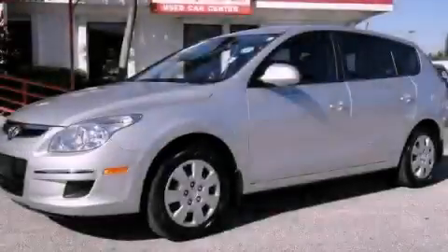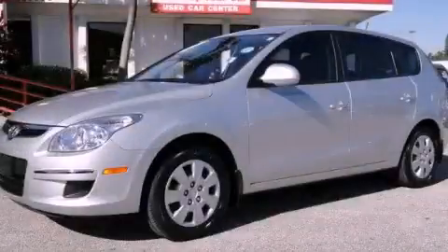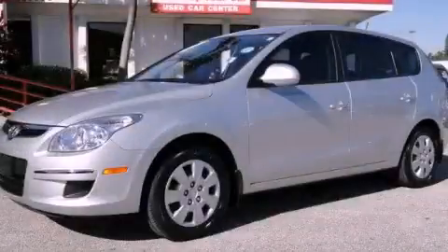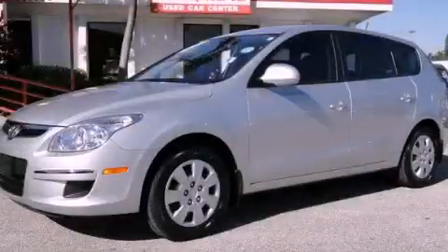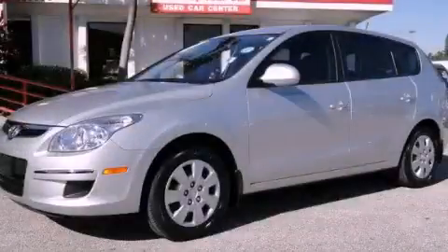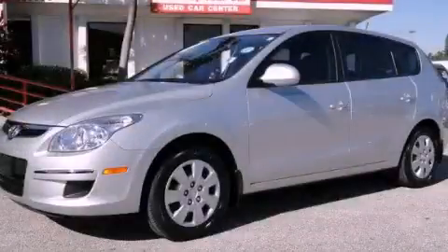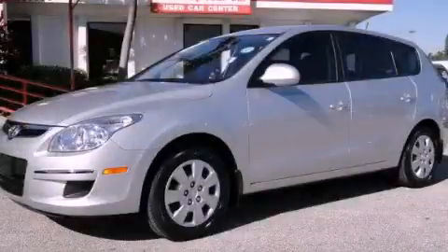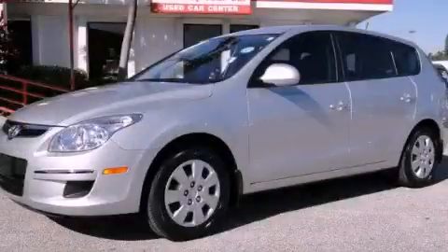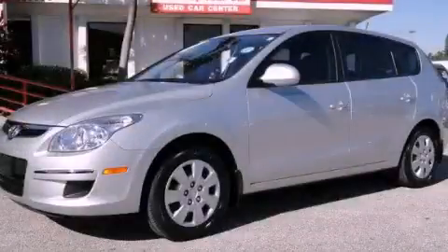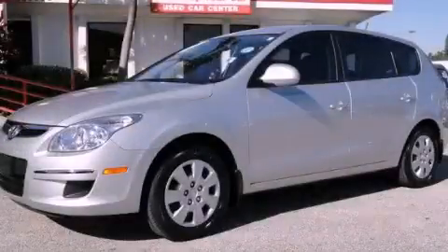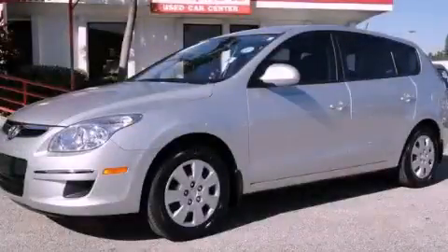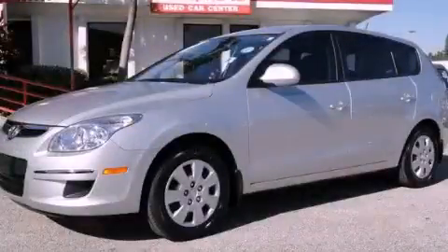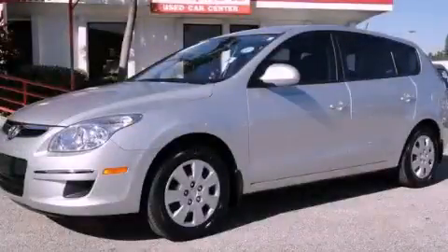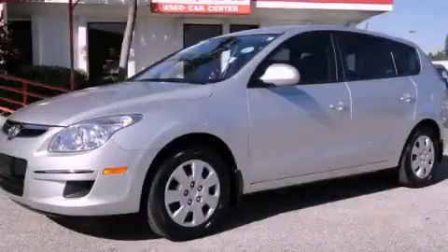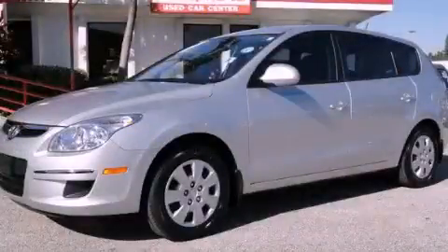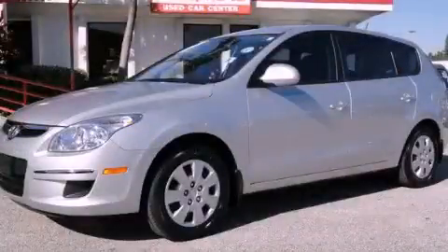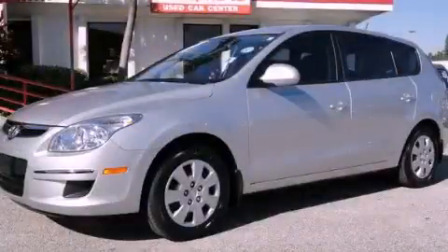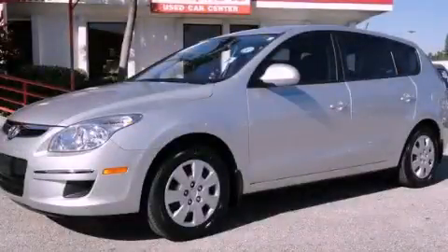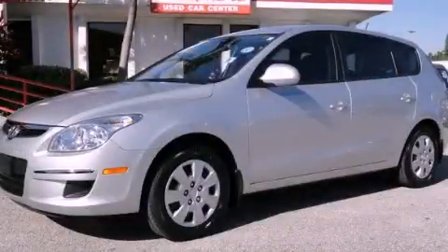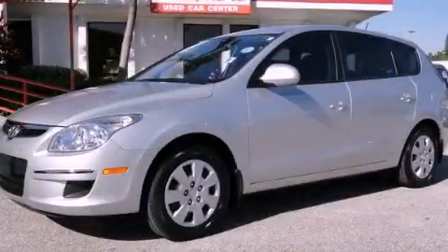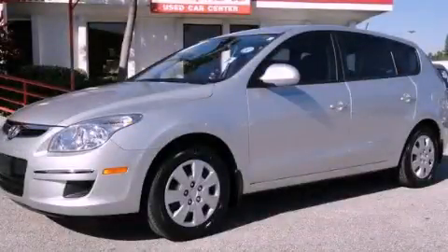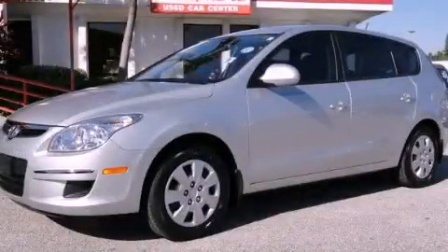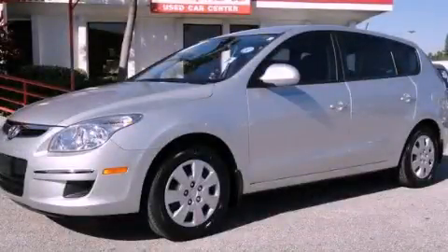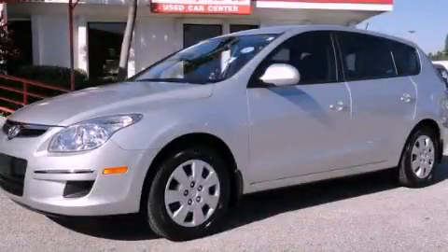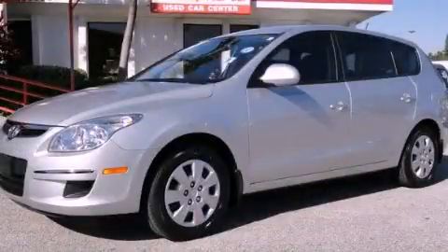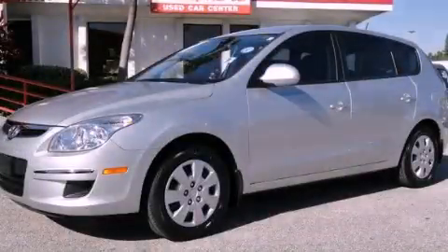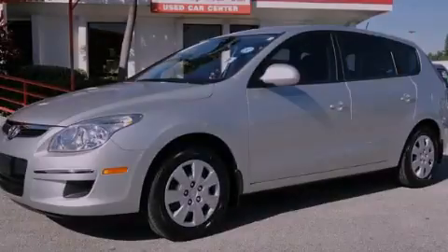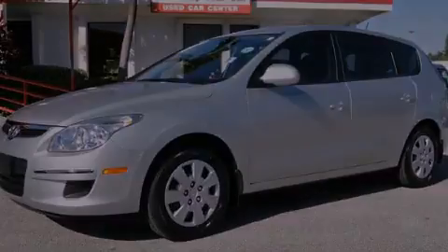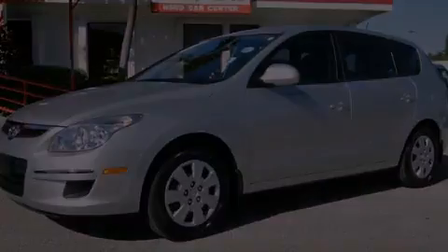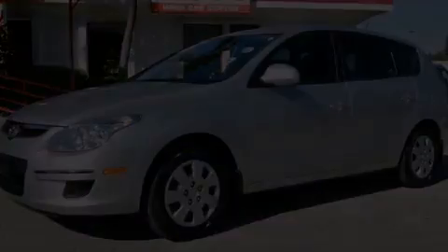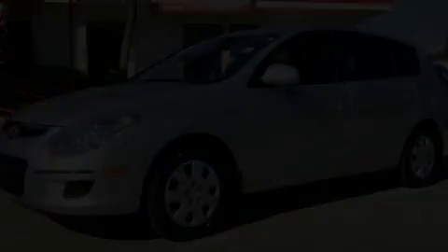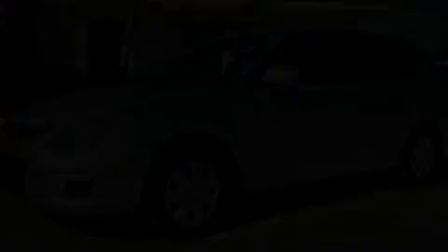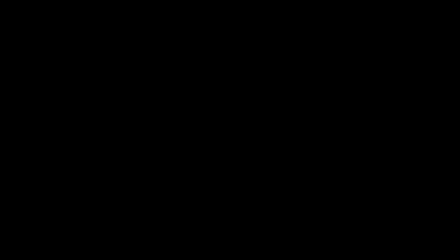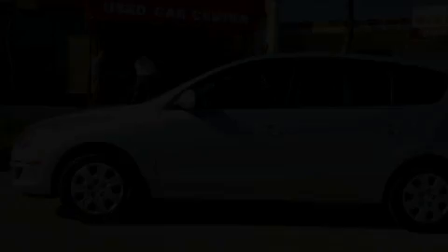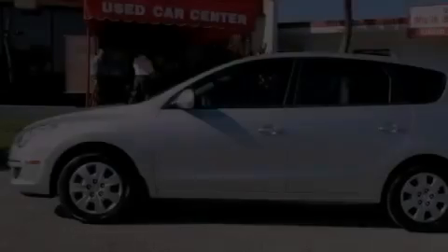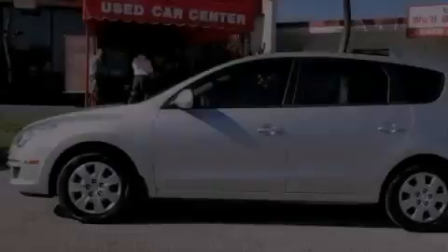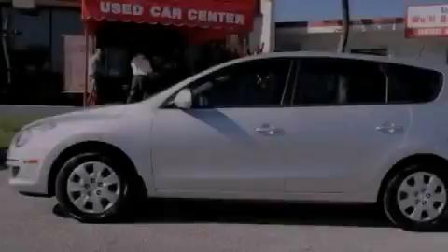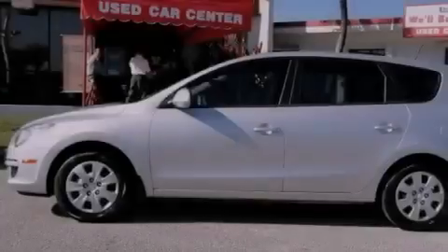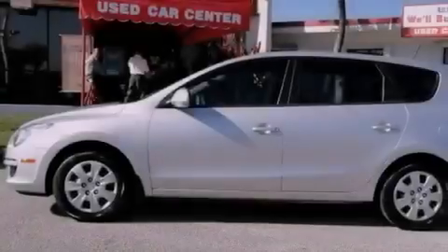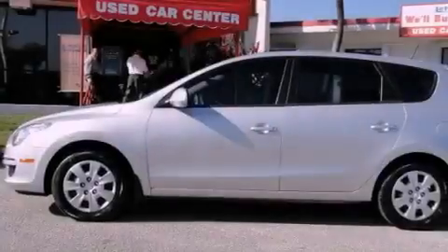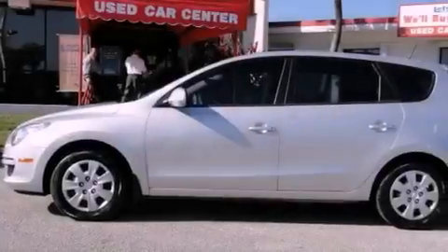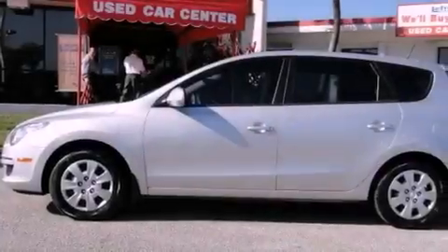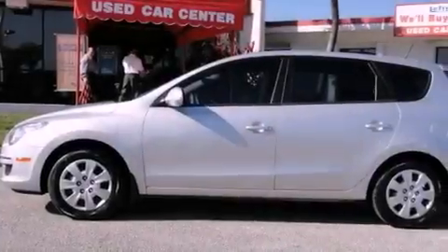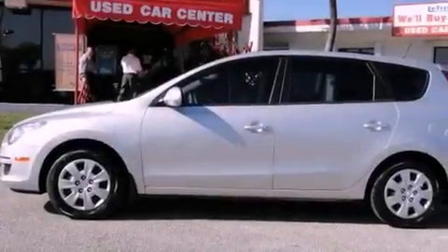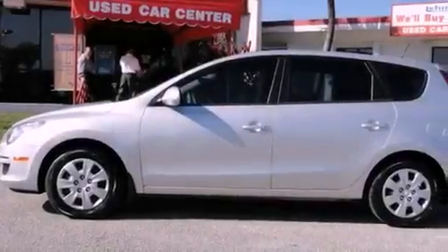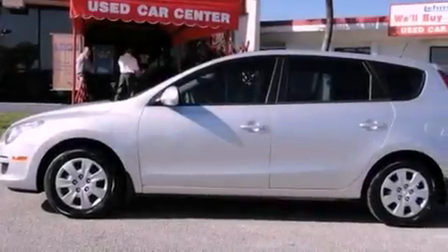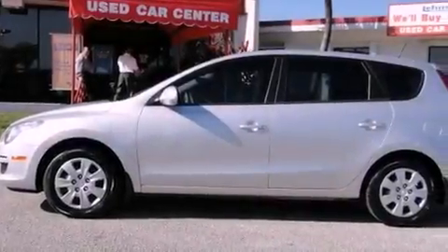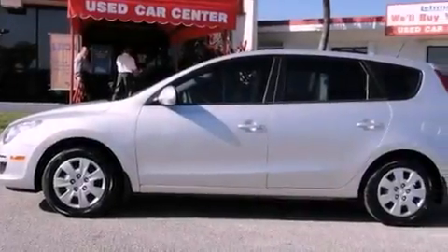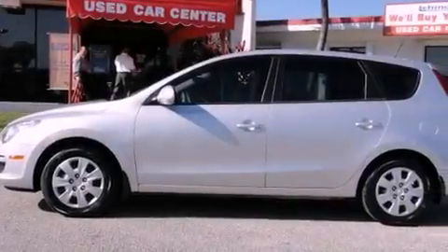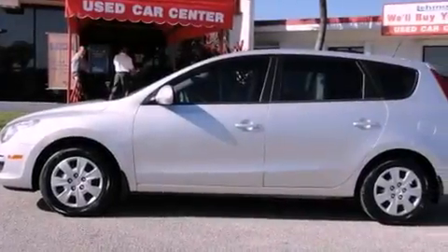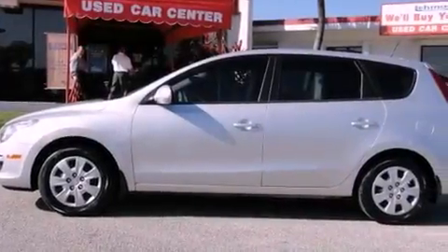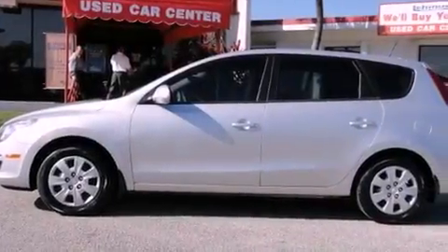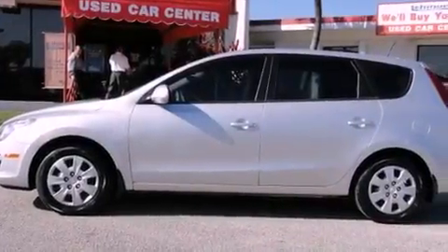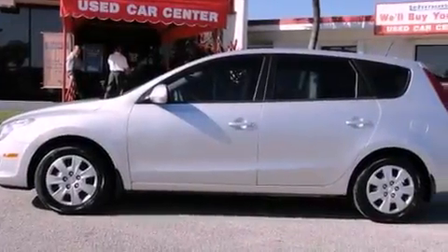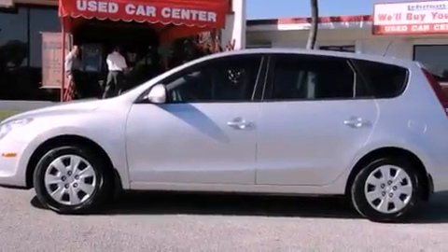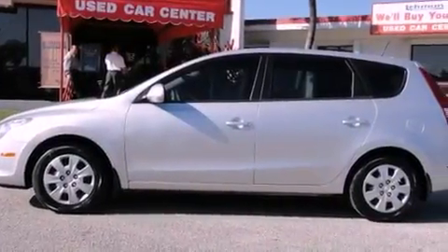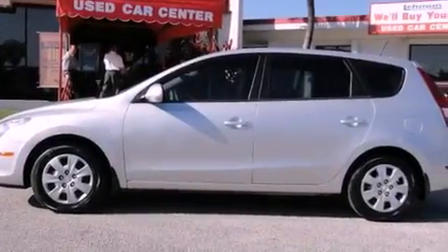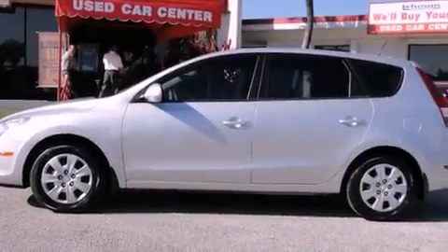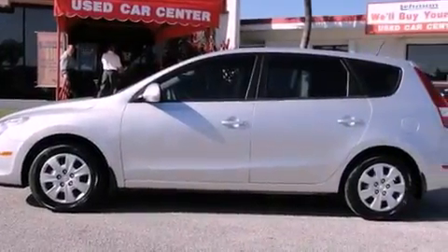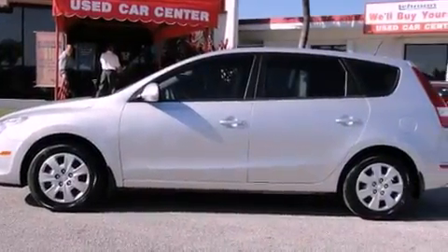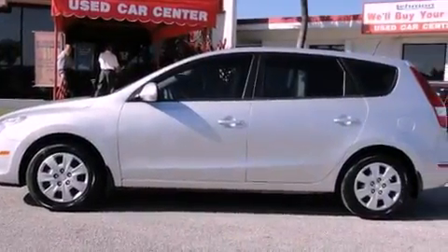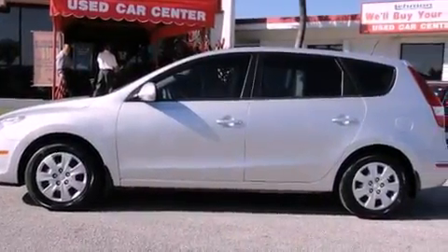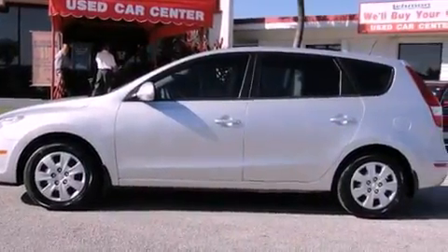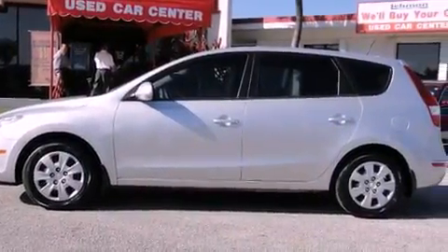This is a certified pre-owned 2010 Hyundai Elantra. It features a four-cylinder engine and an automatic transmission.